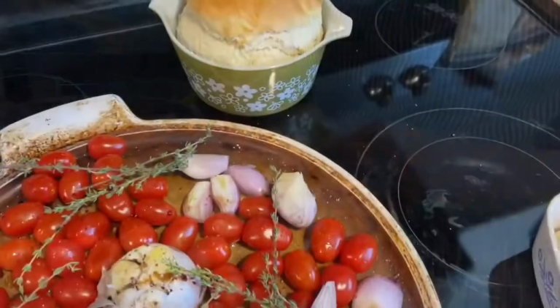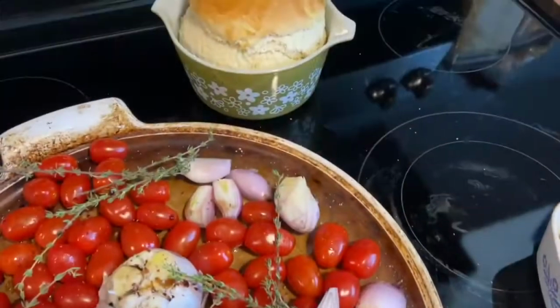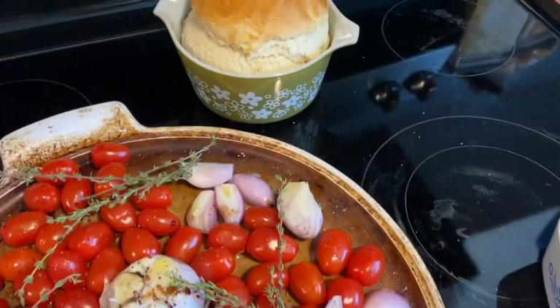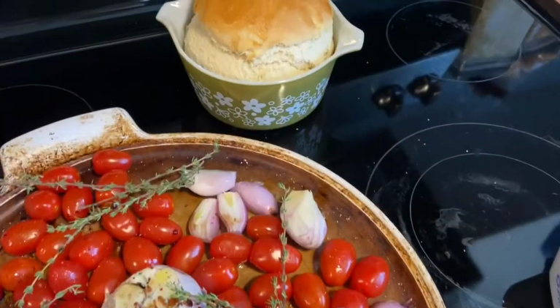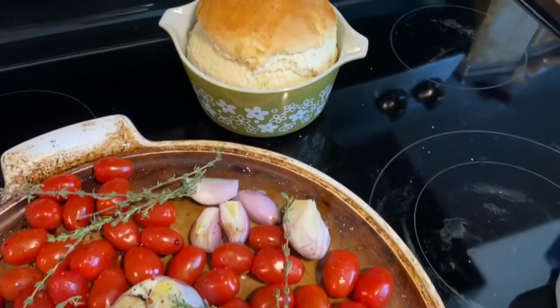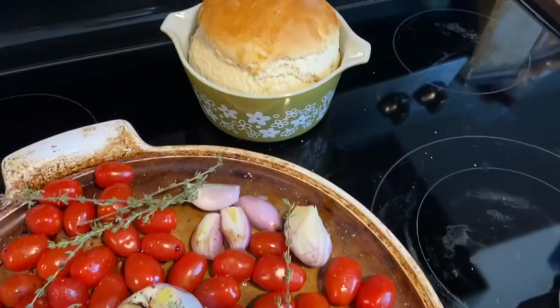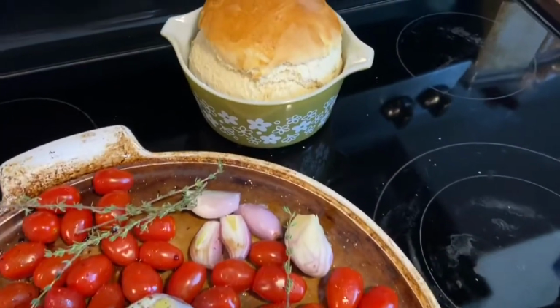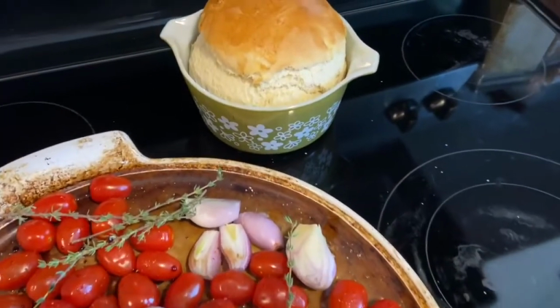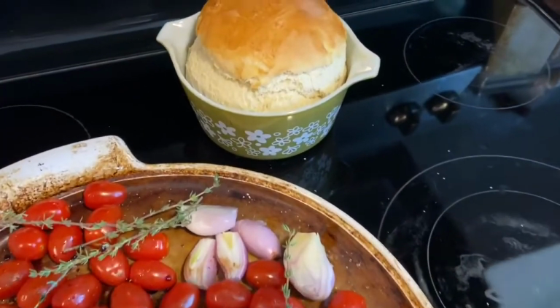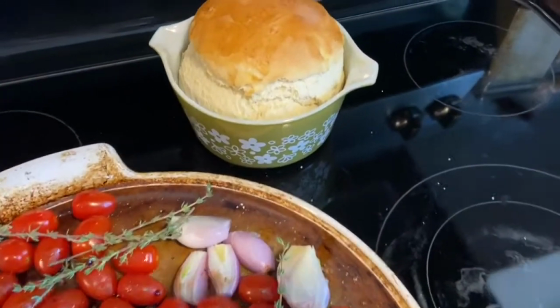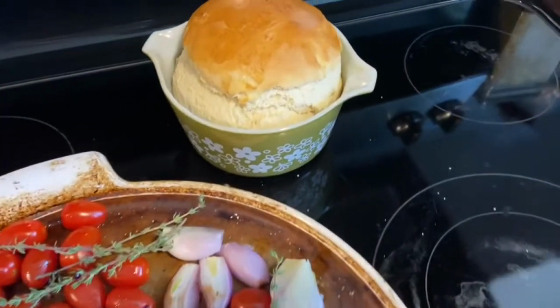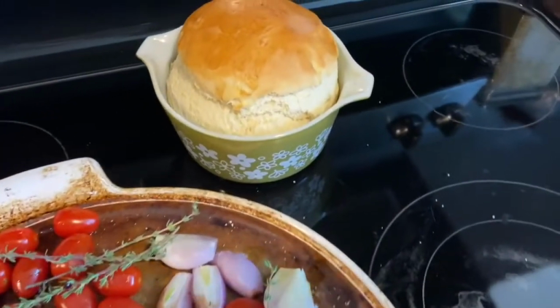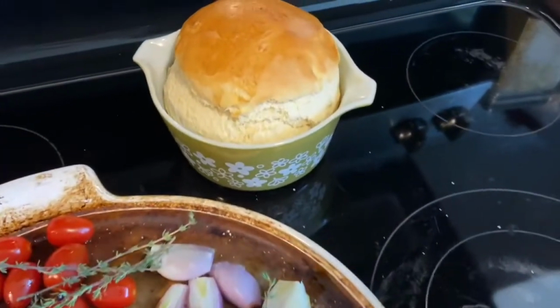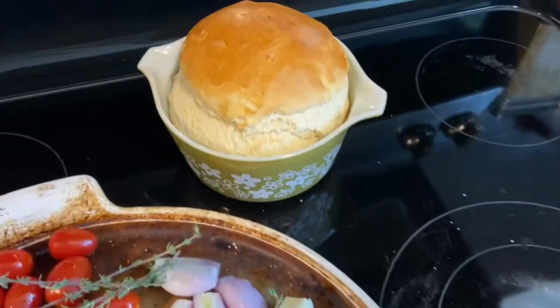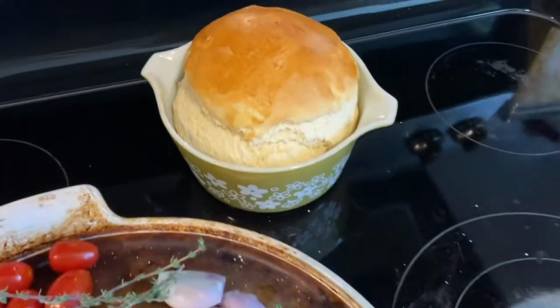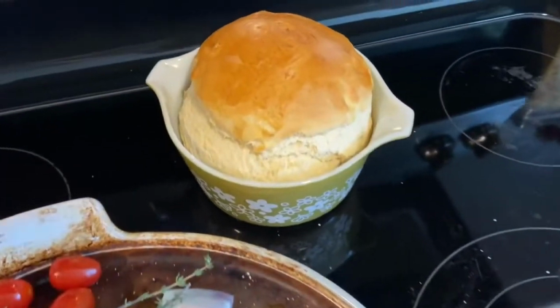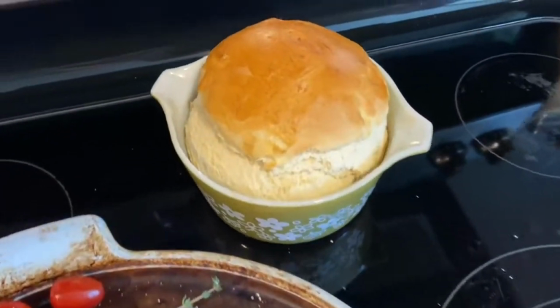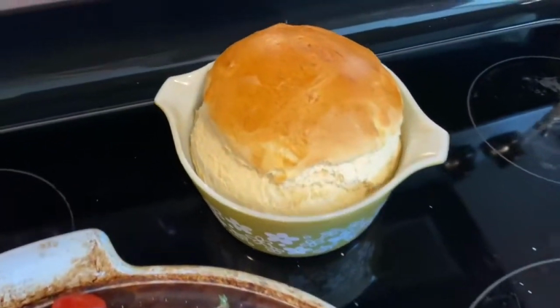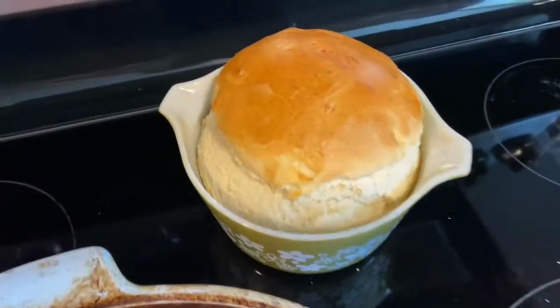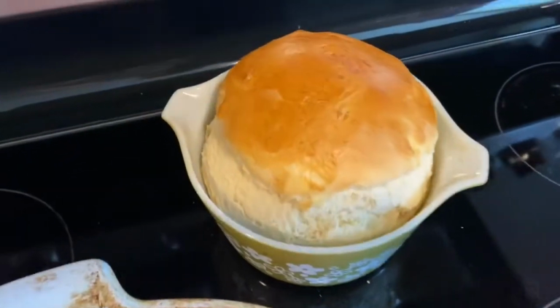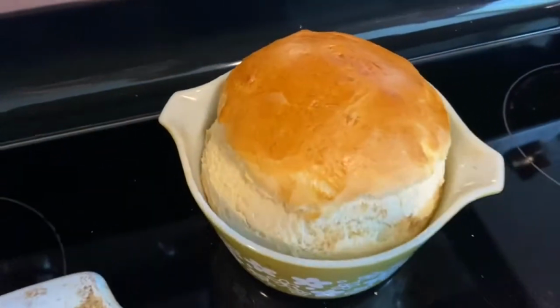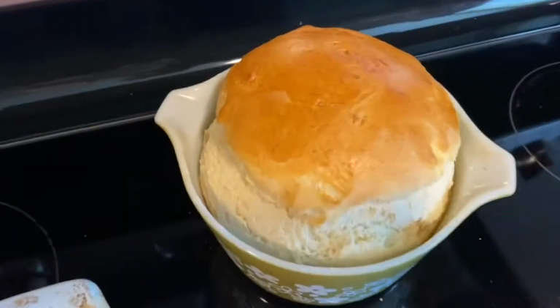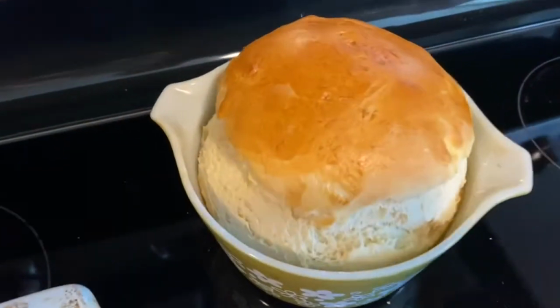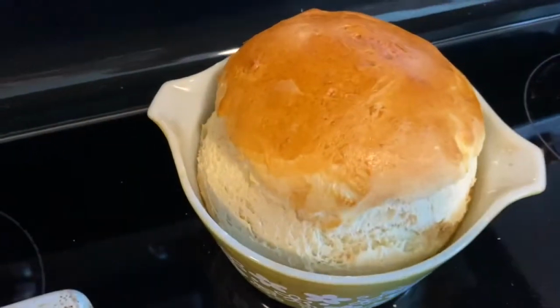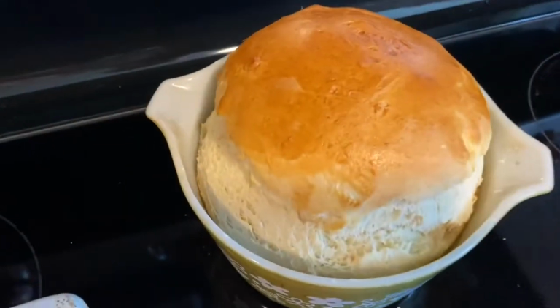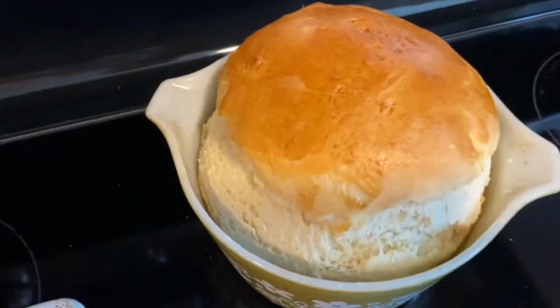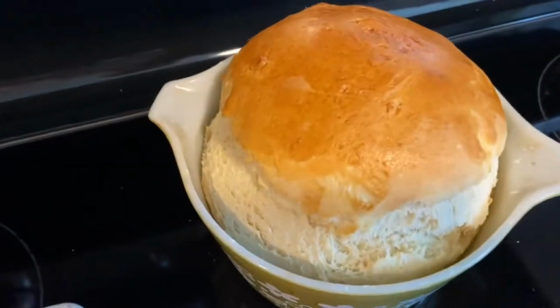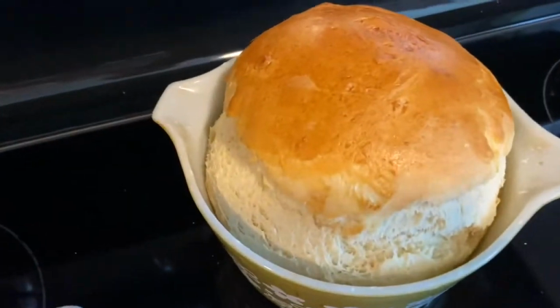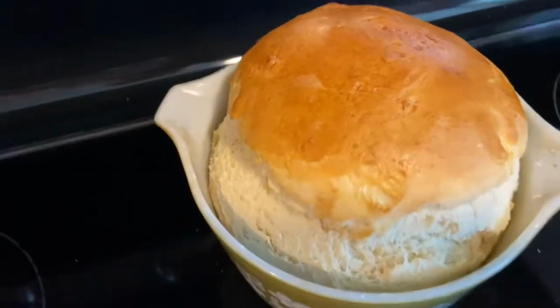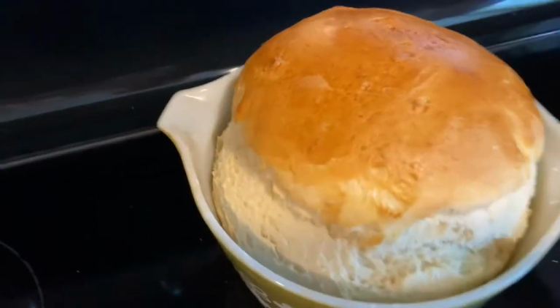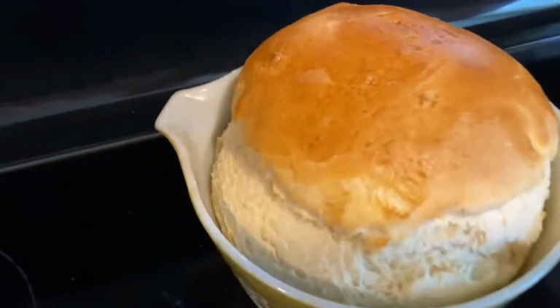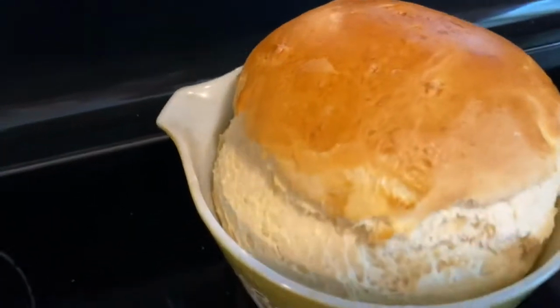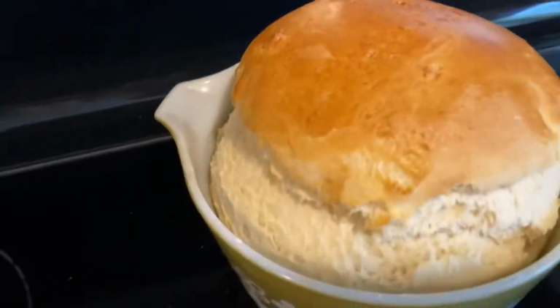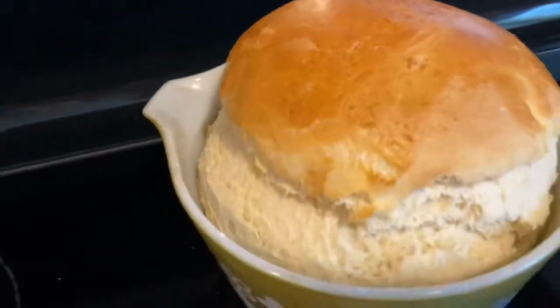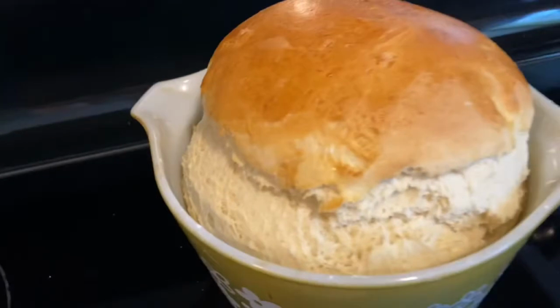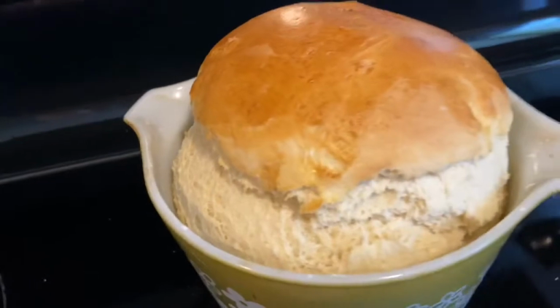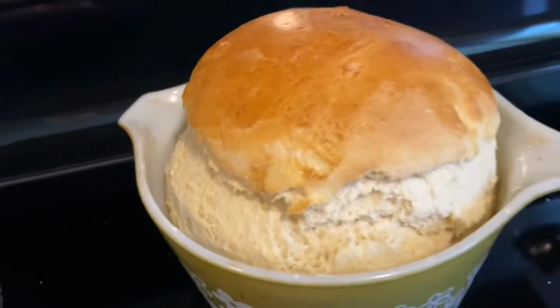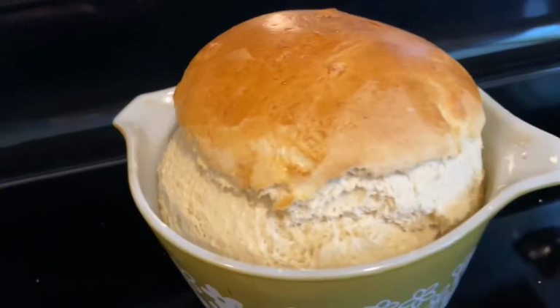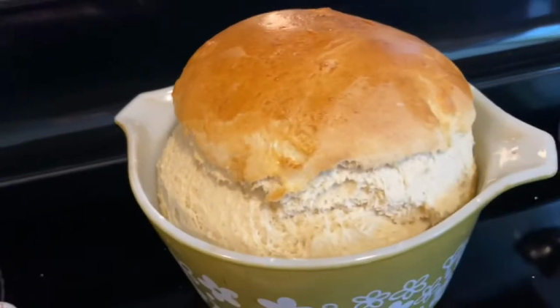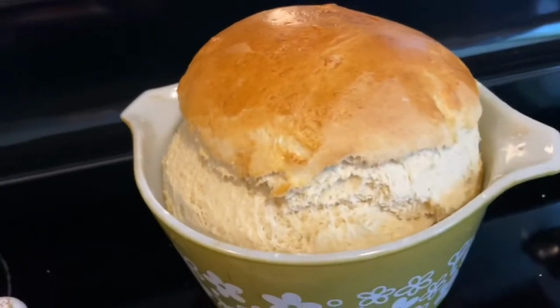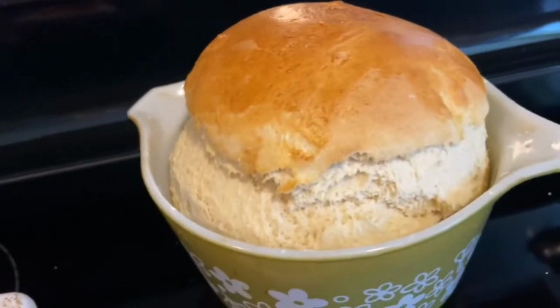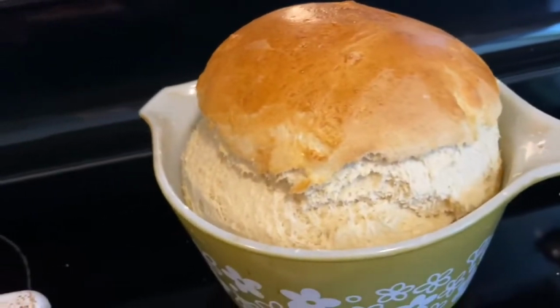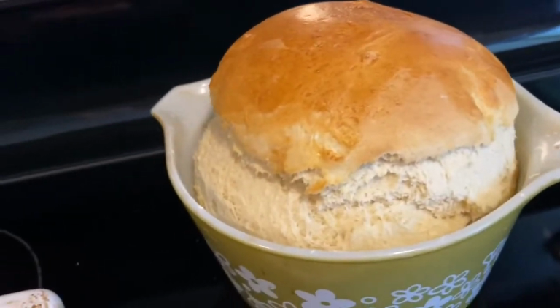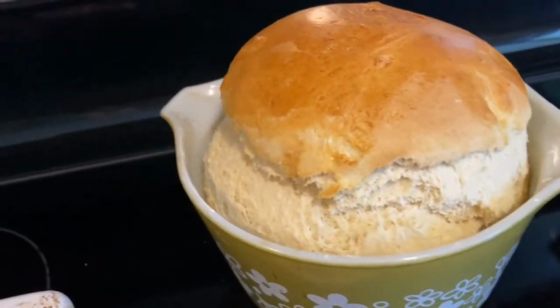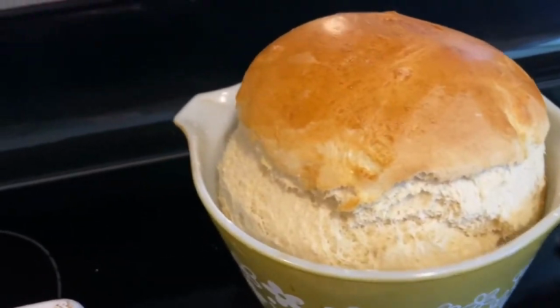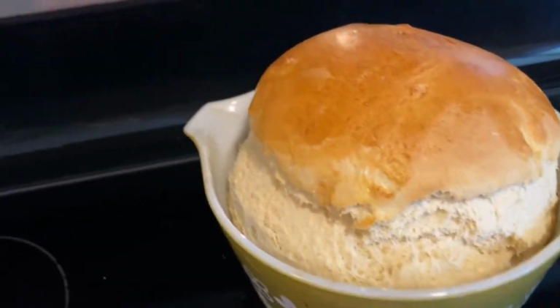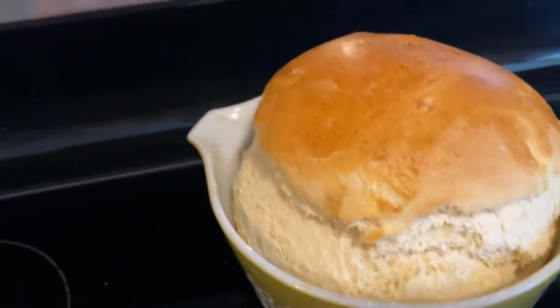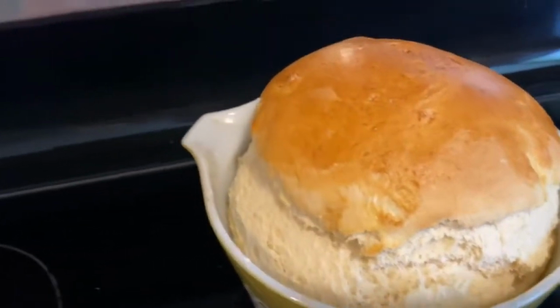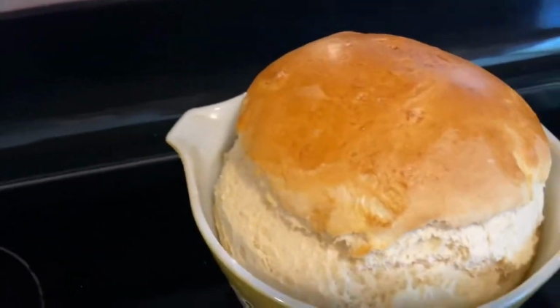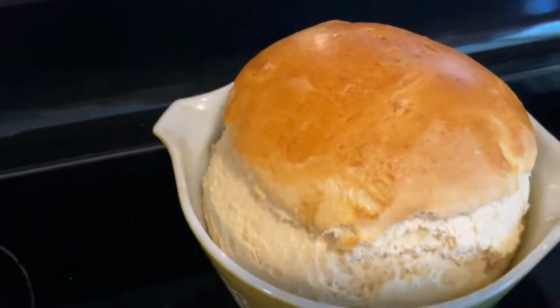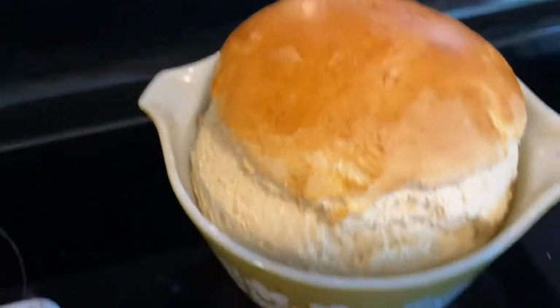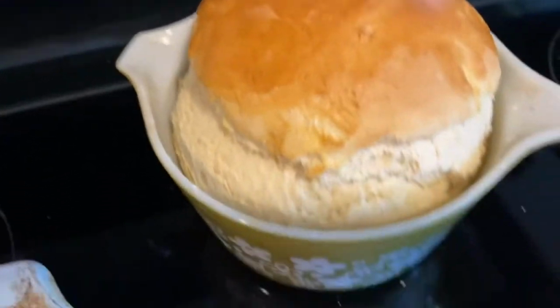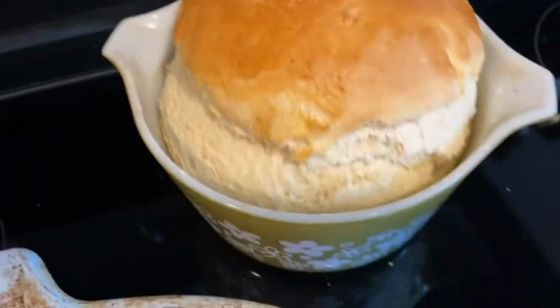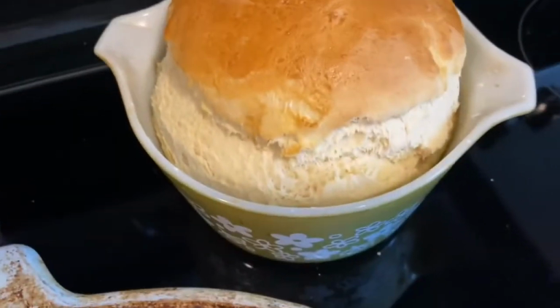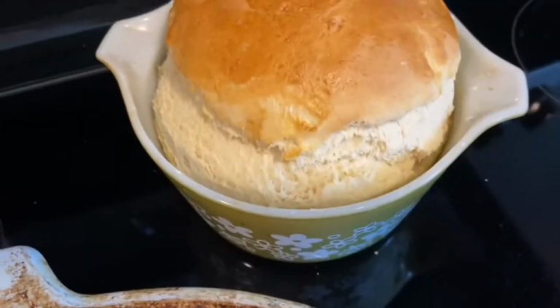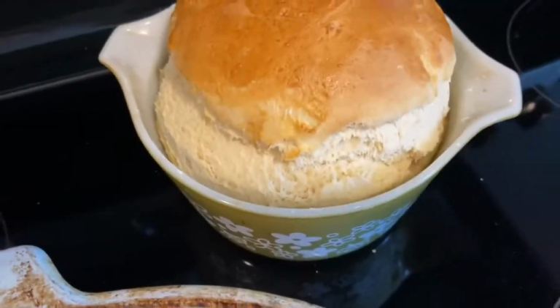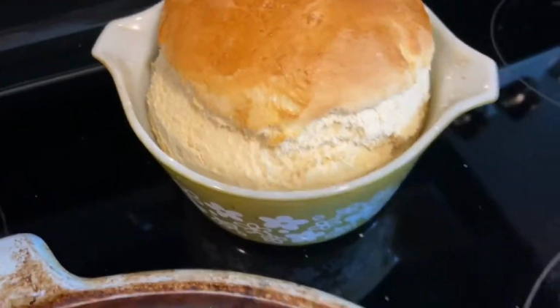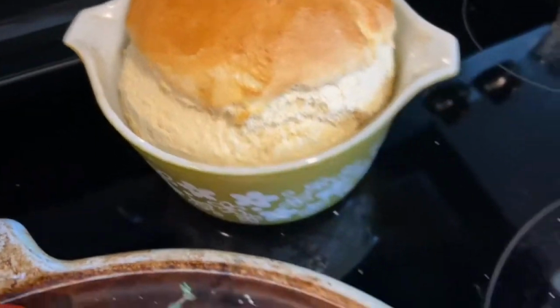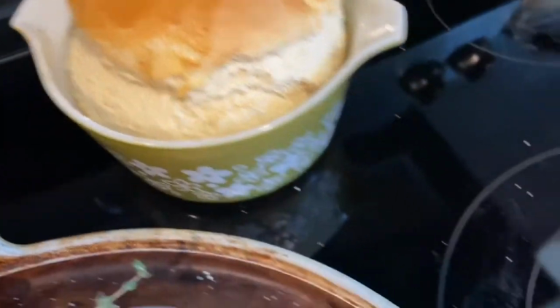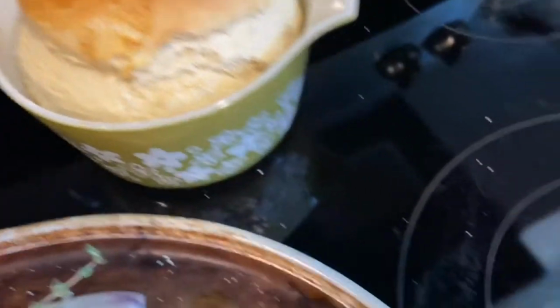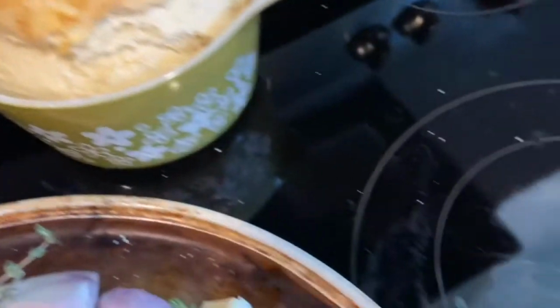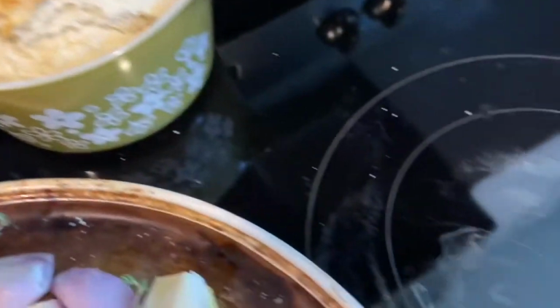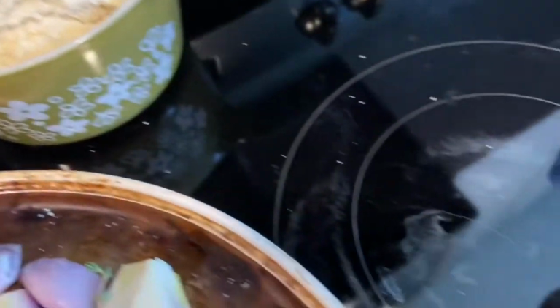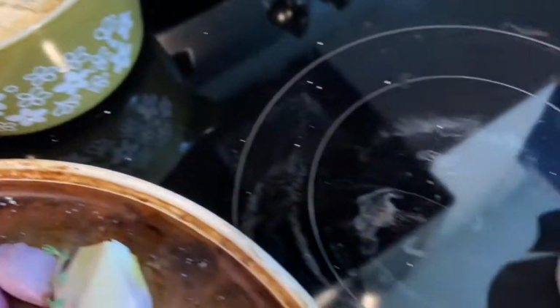Our breads came out of the oven — look at that! I was hoping it didn't fall in and it didn't. They look perfect.